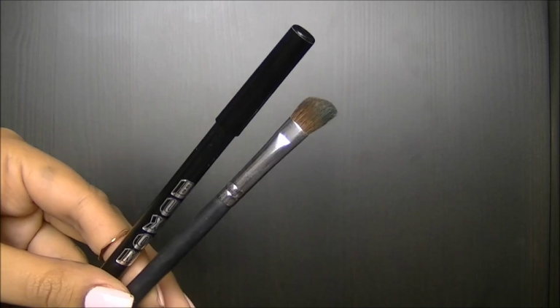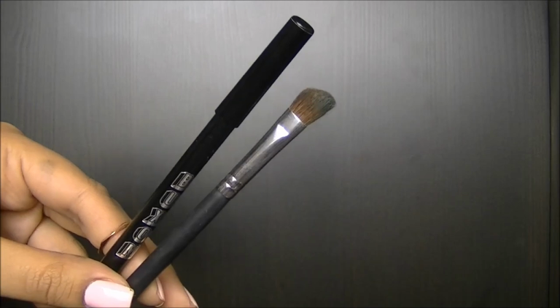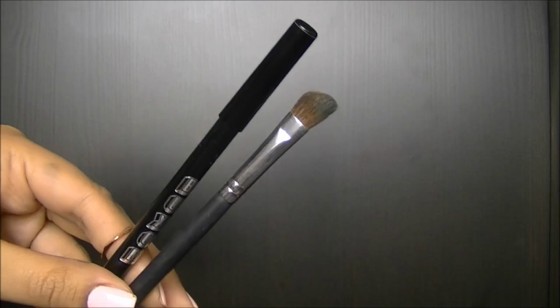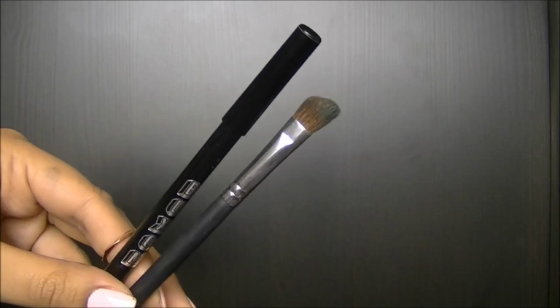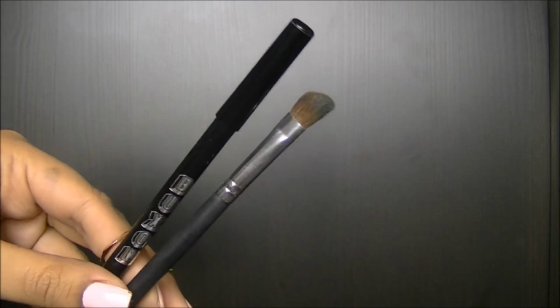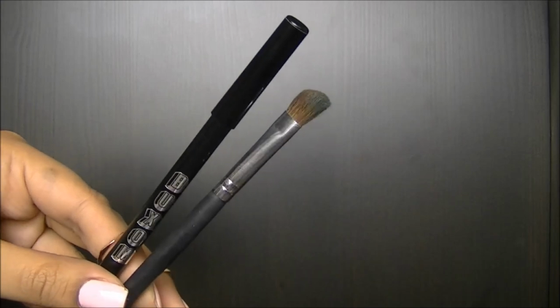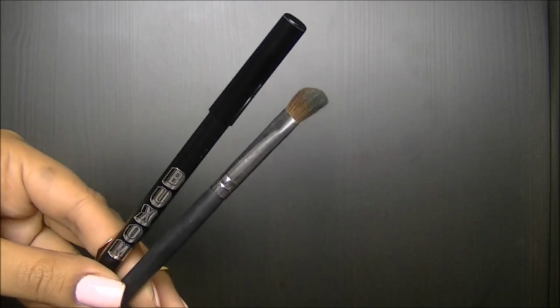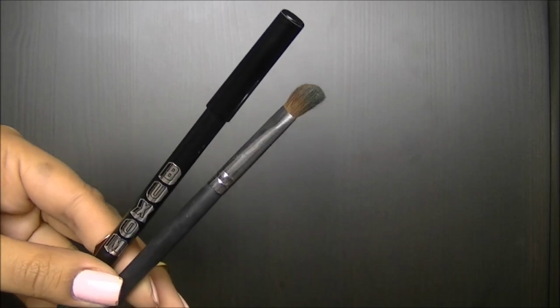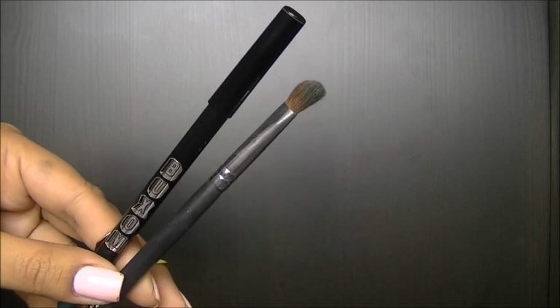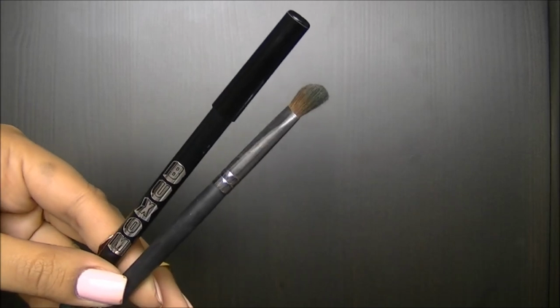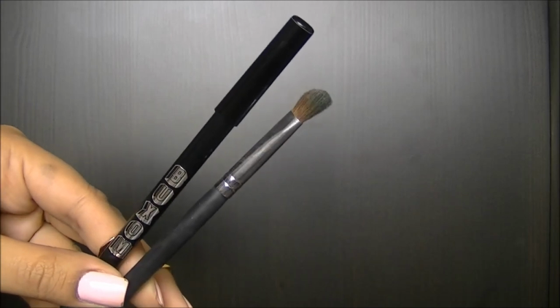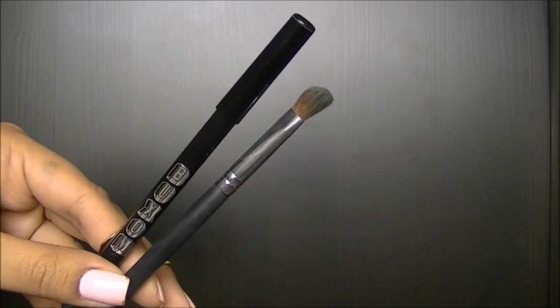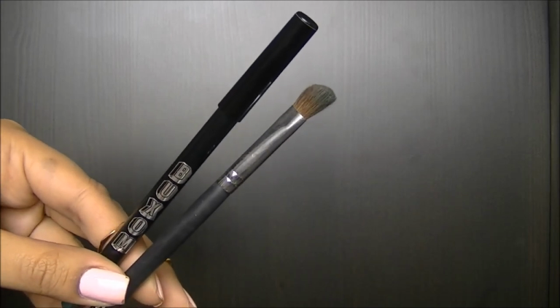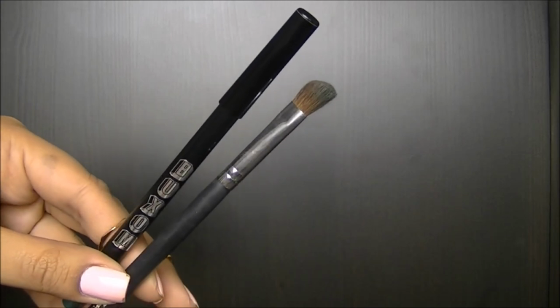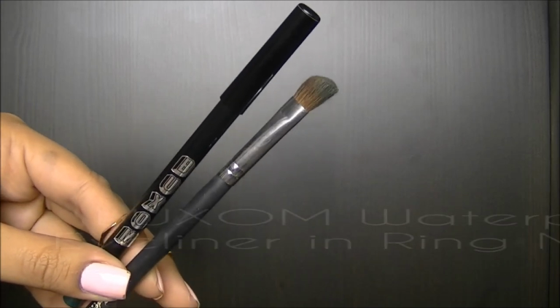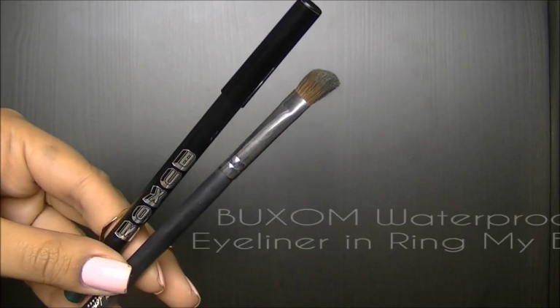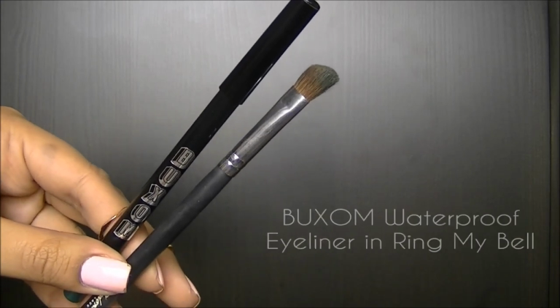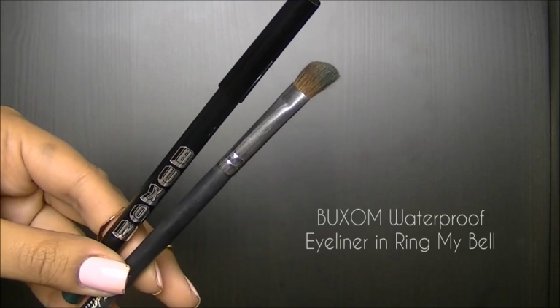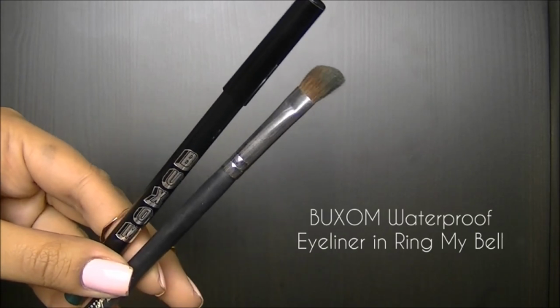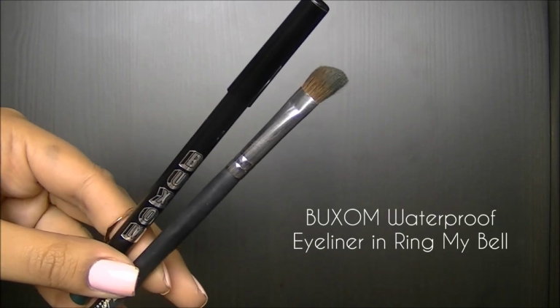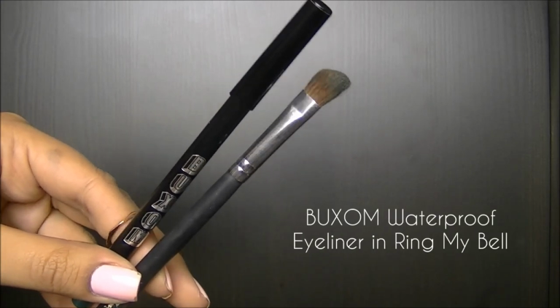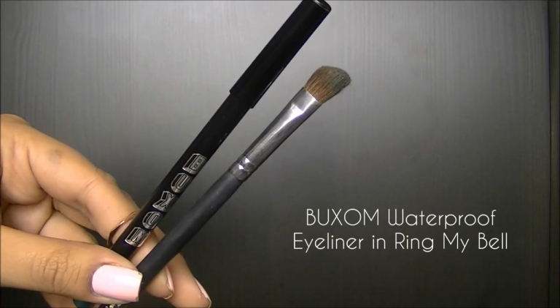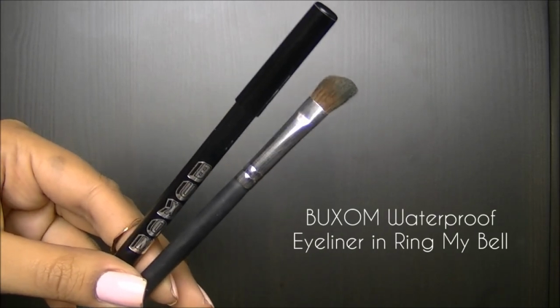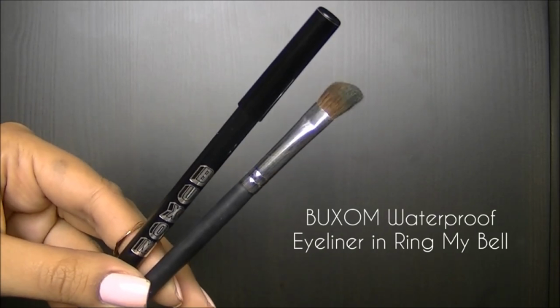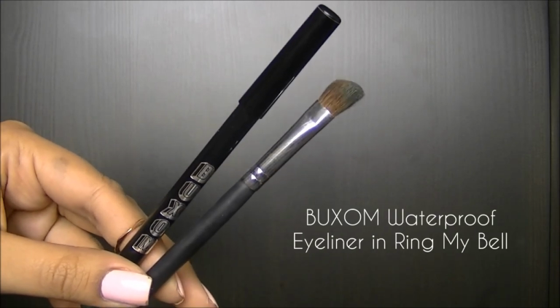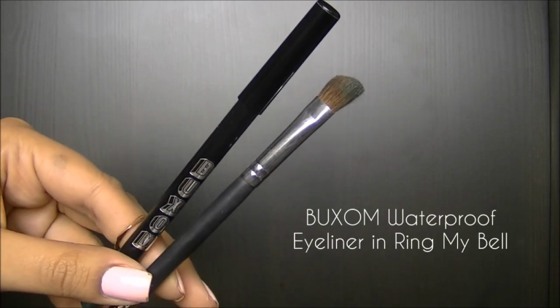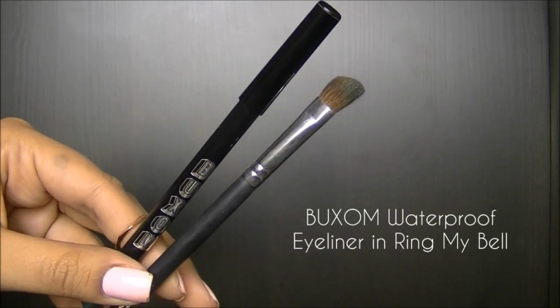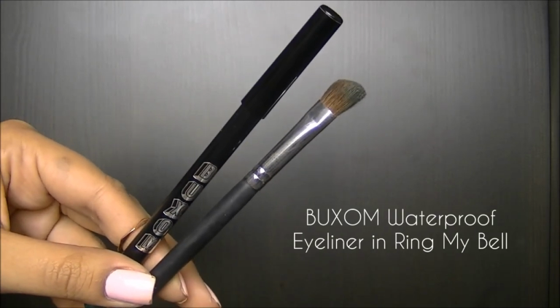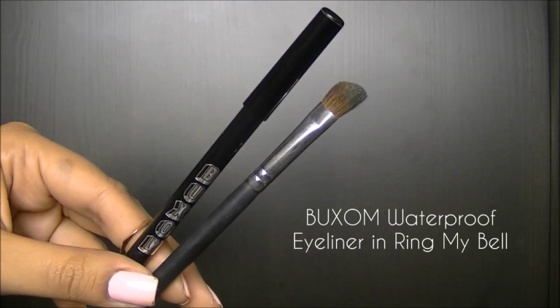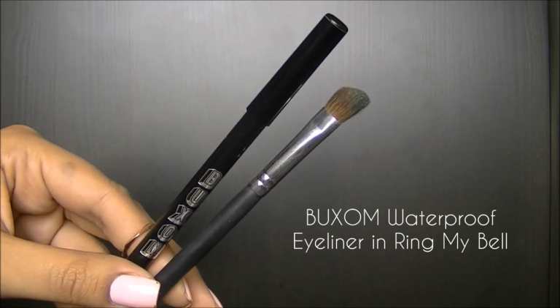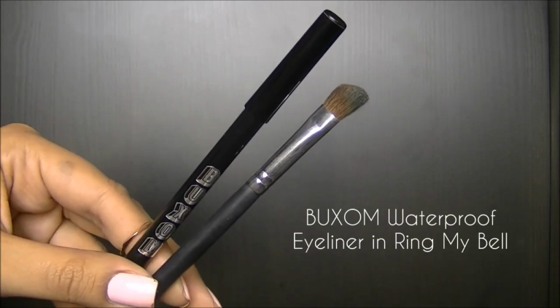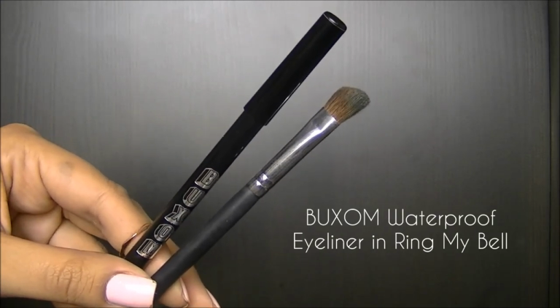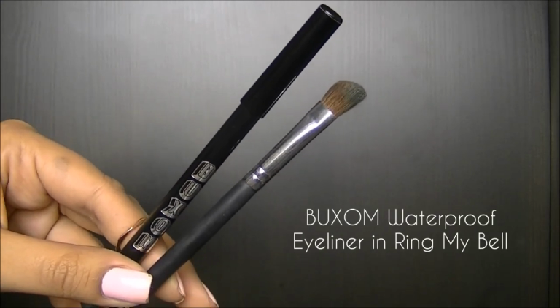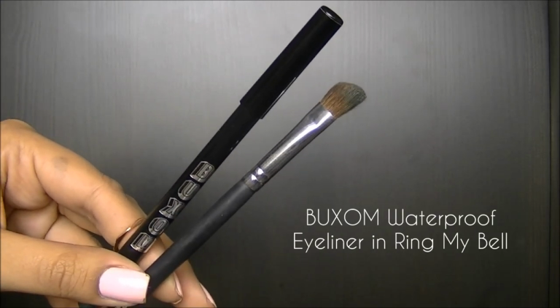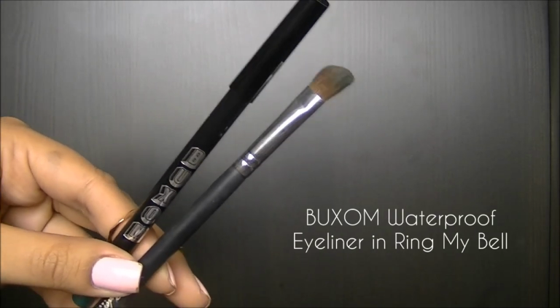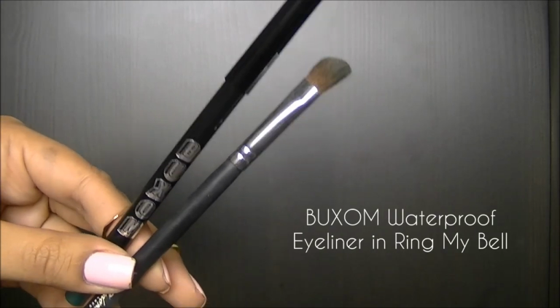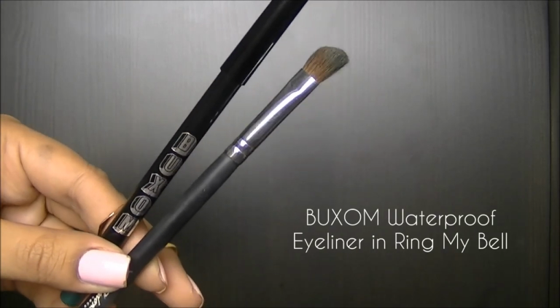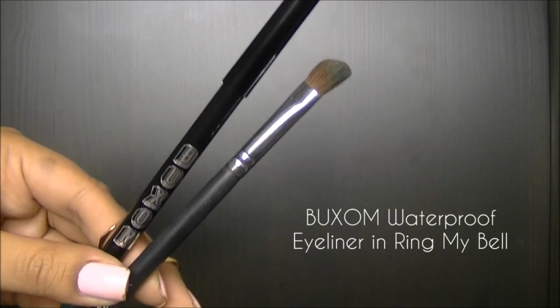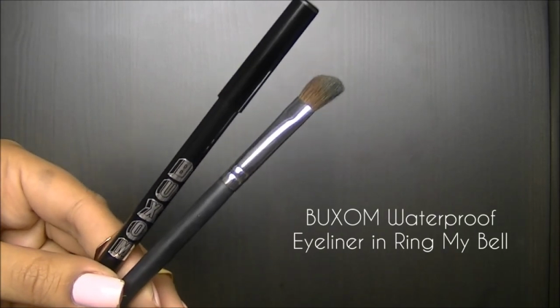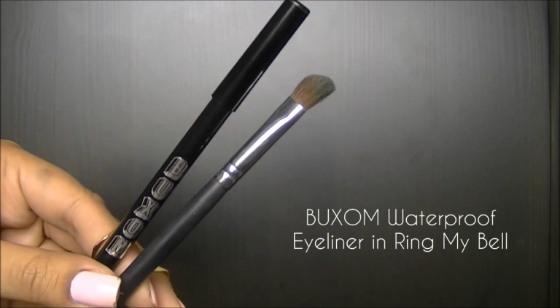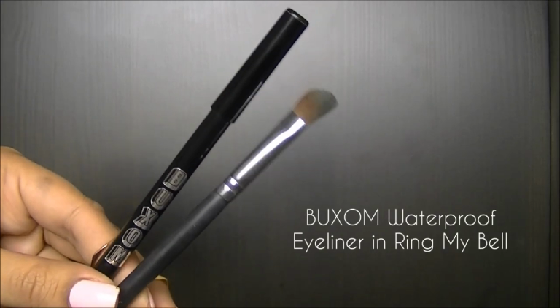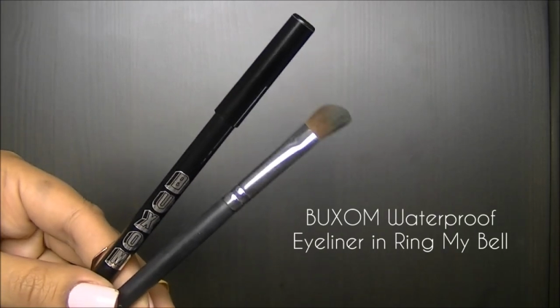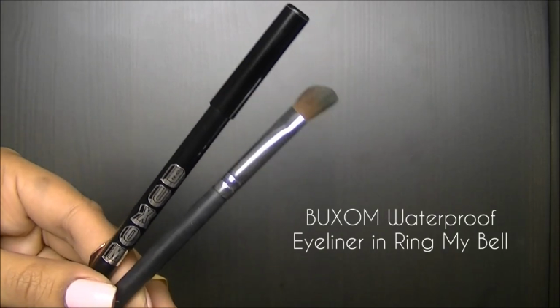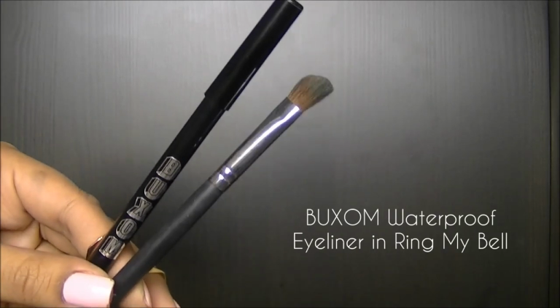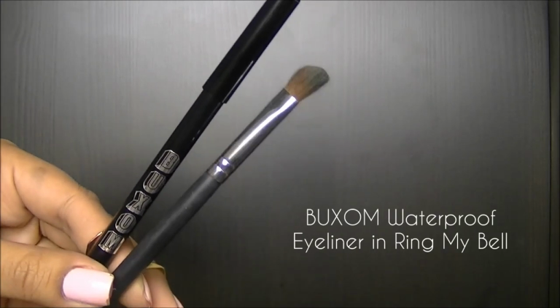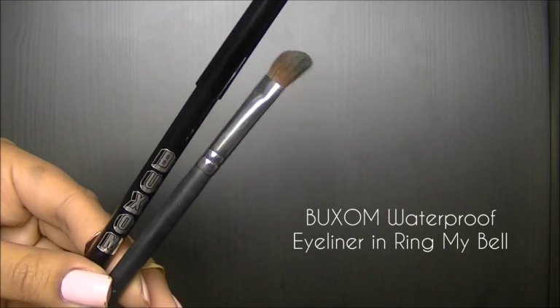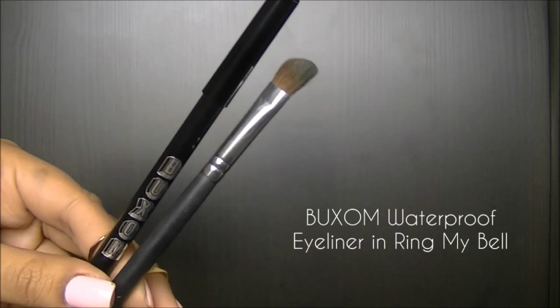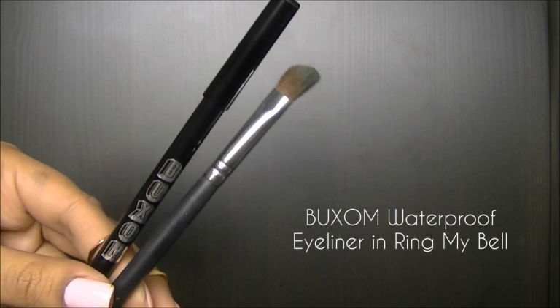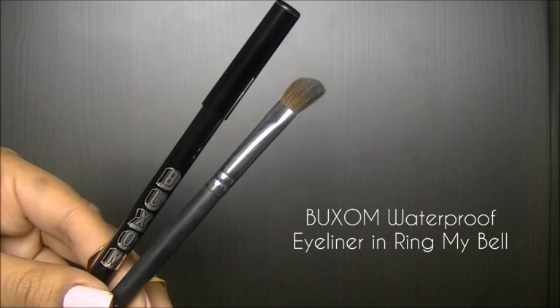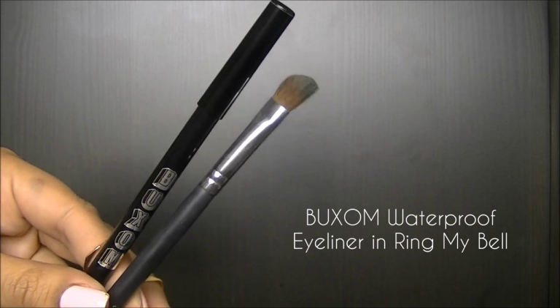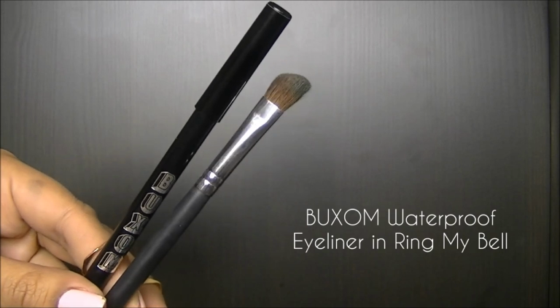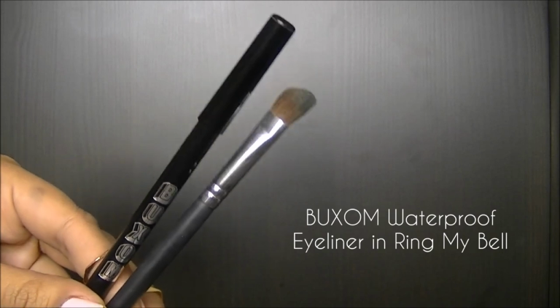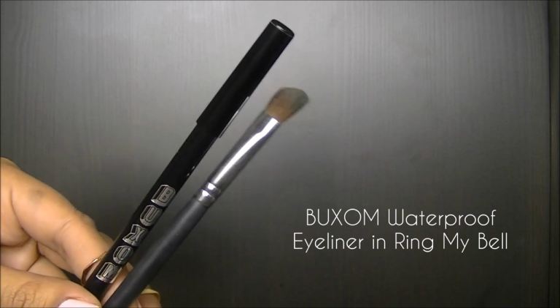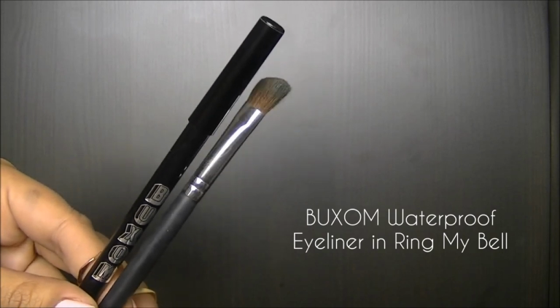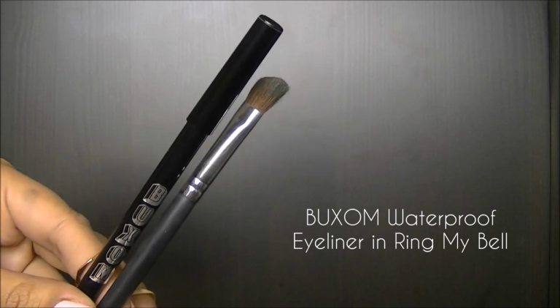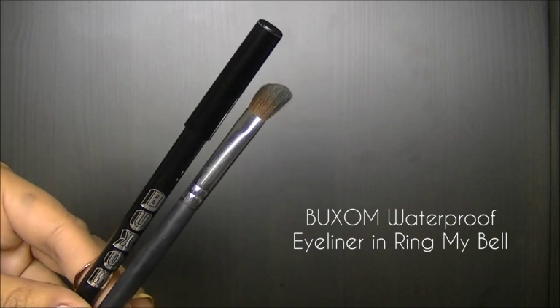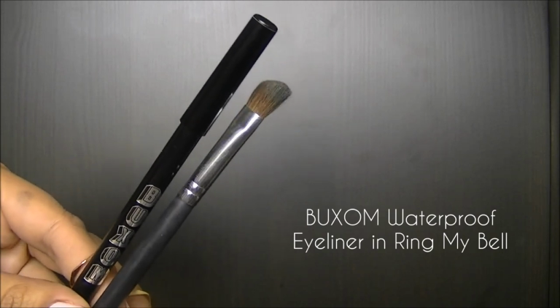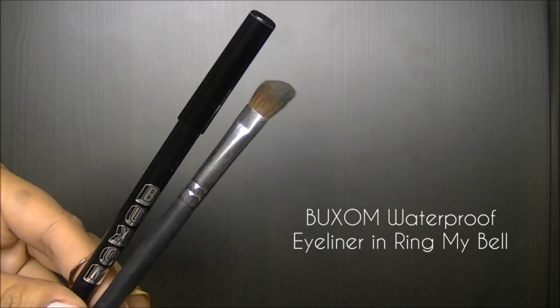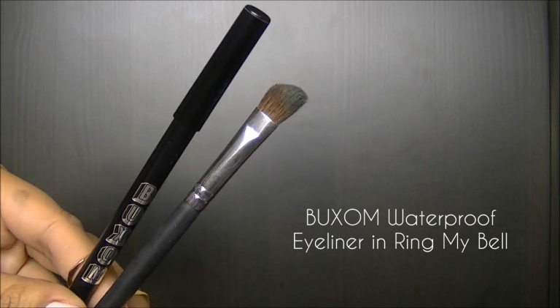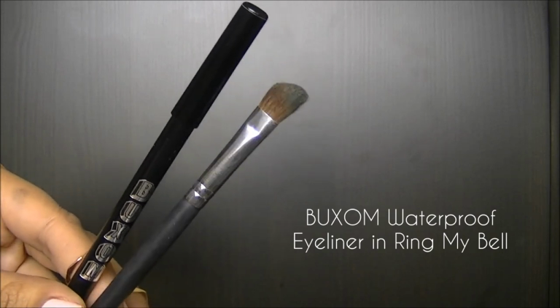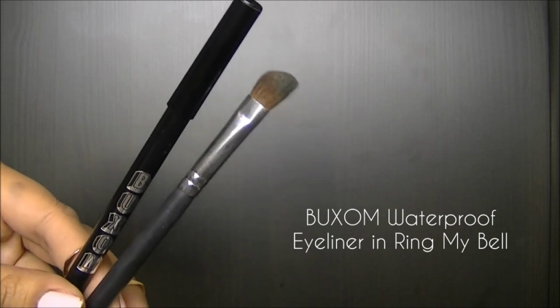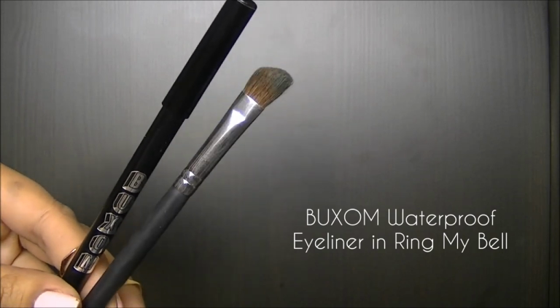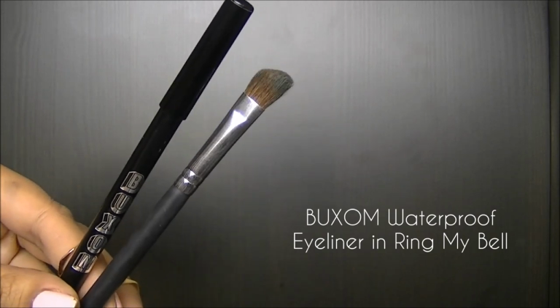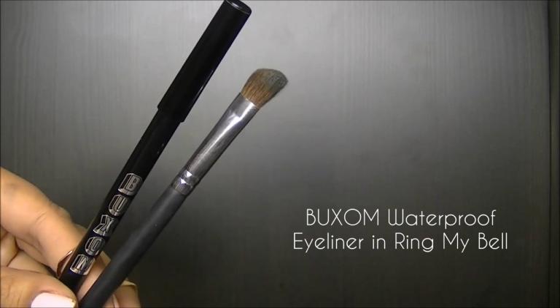Because this liner is so creamy, I'm going to use this in my crease for a little bit more definition, and I'm going to blend it out with an angled shadow brush.